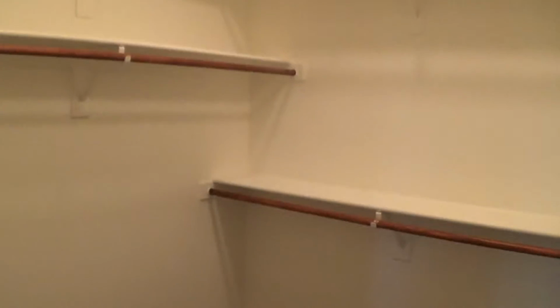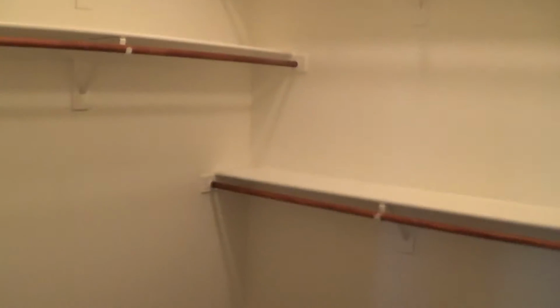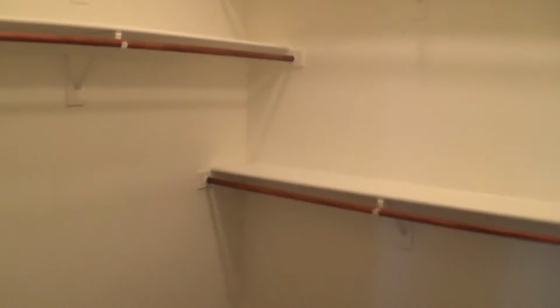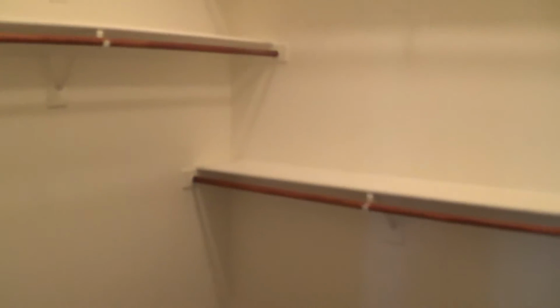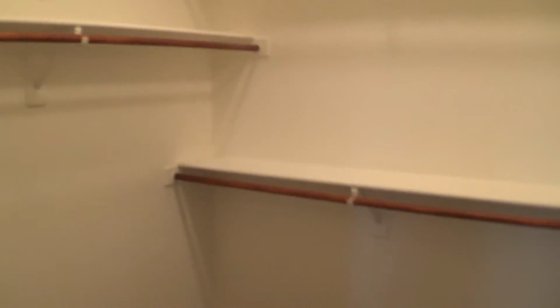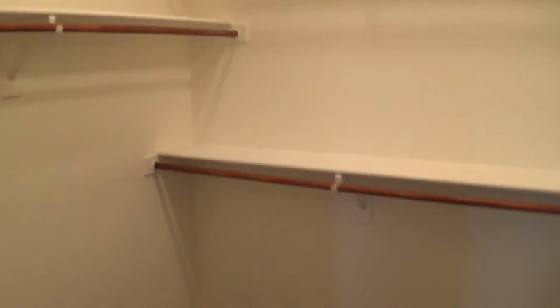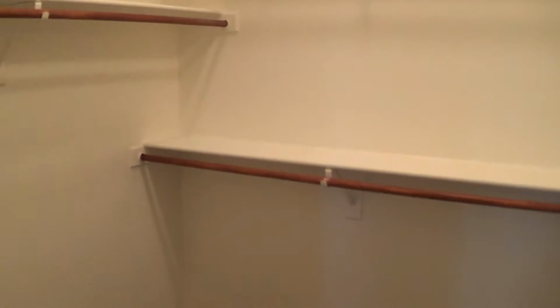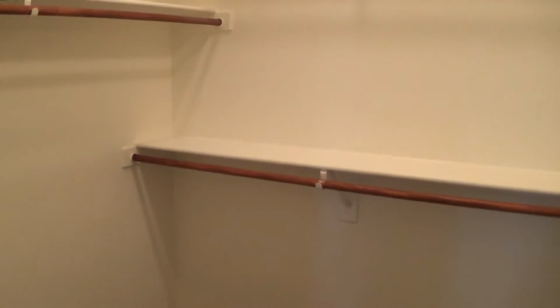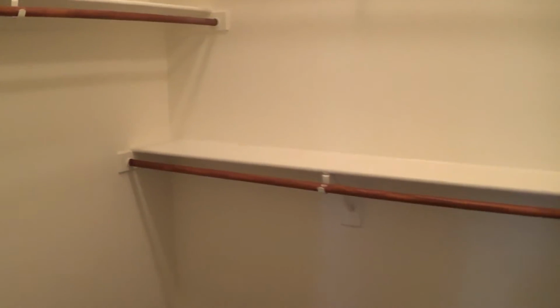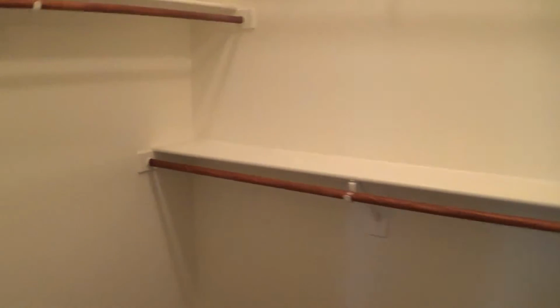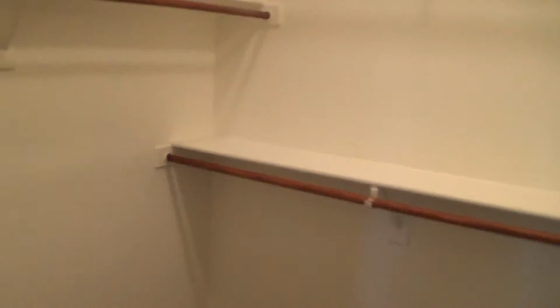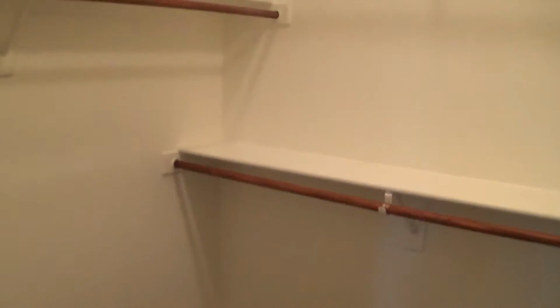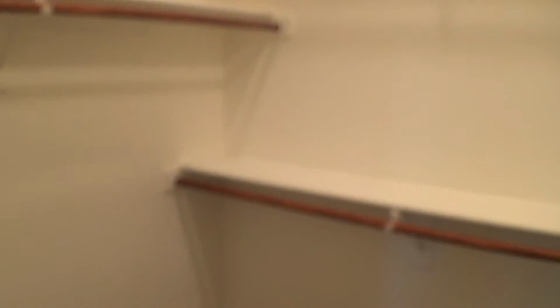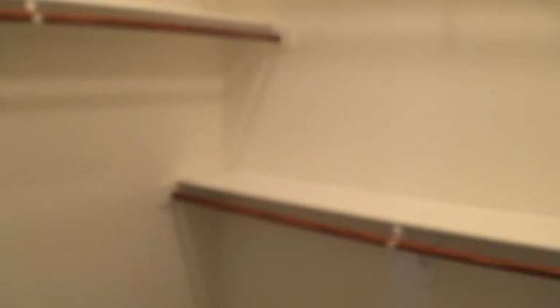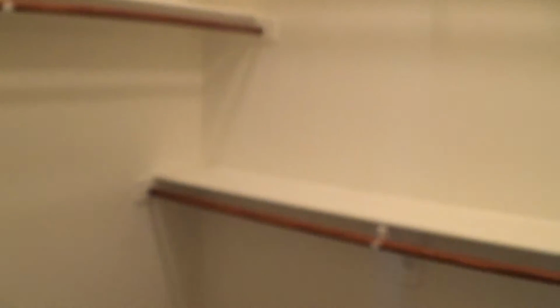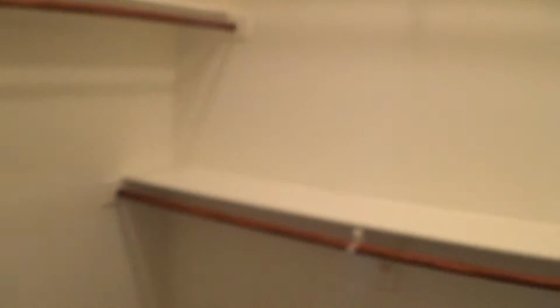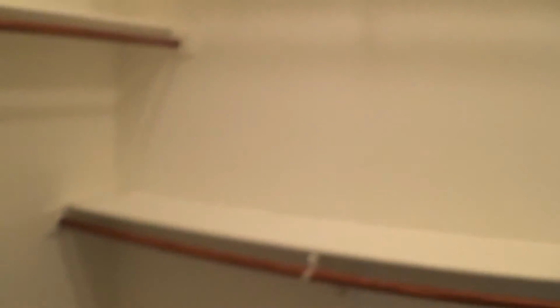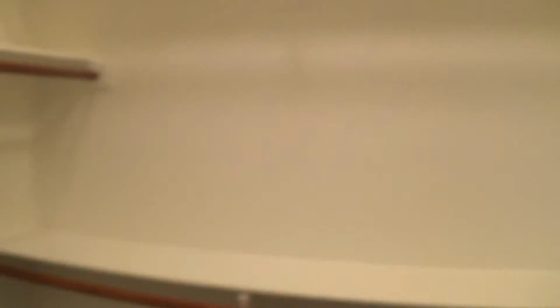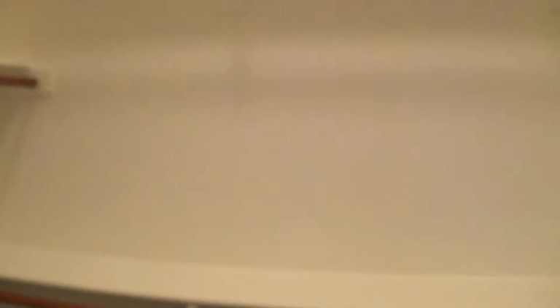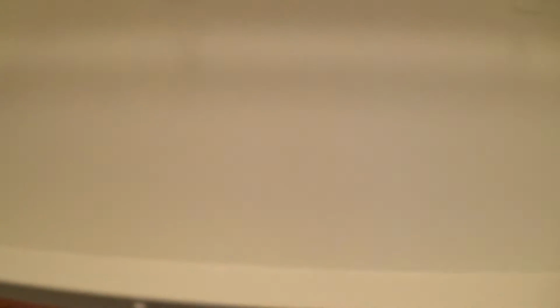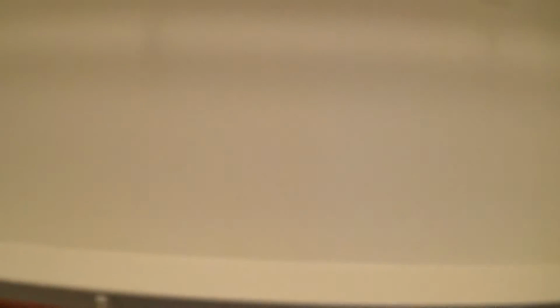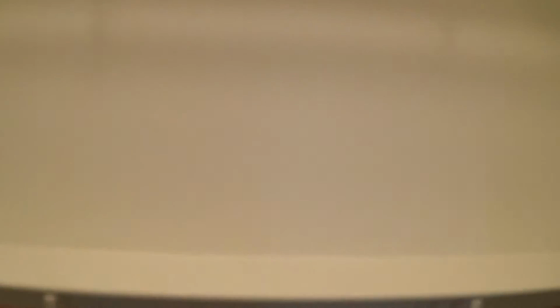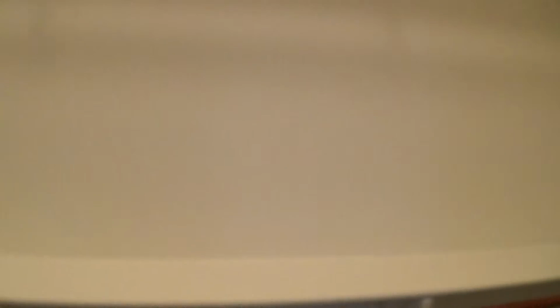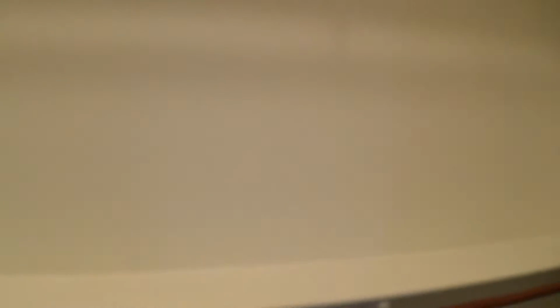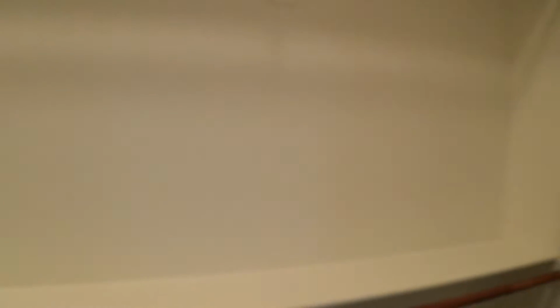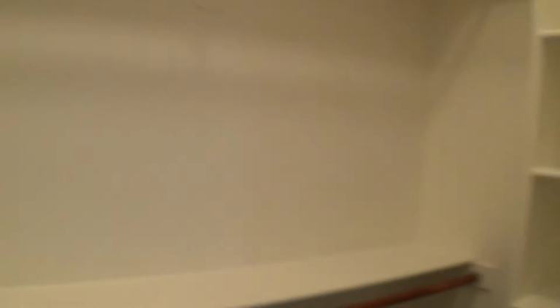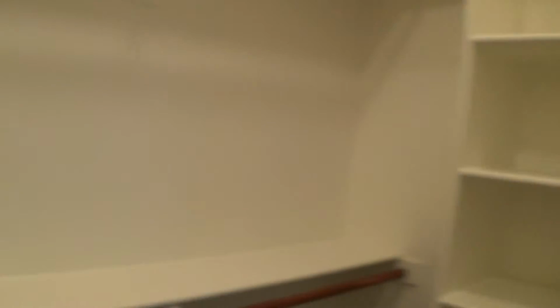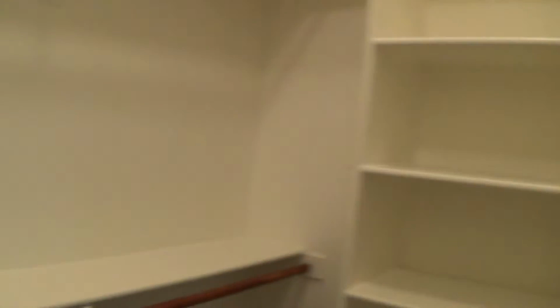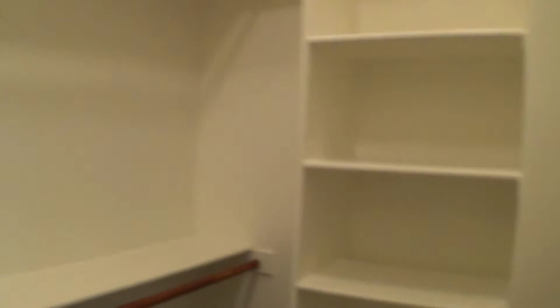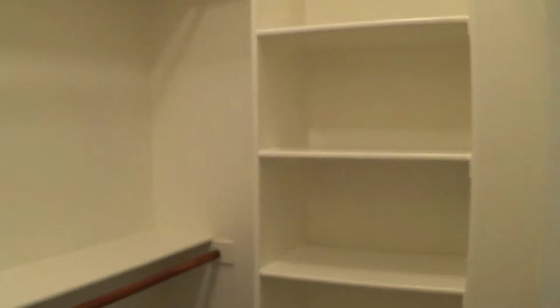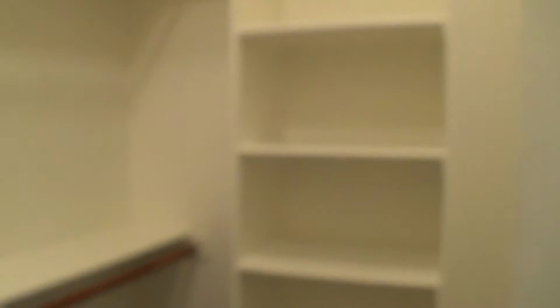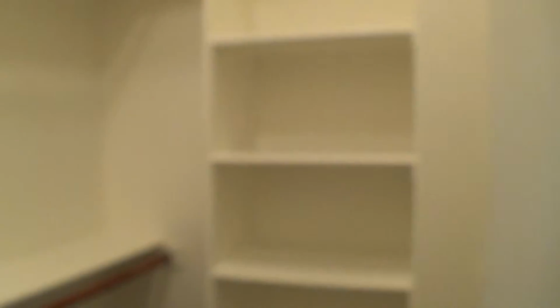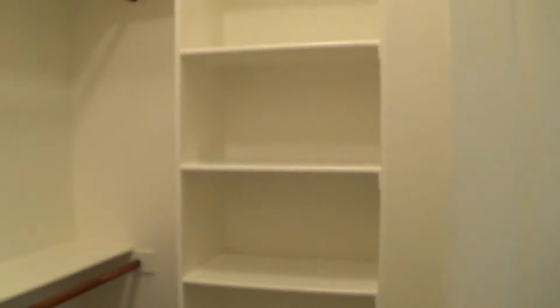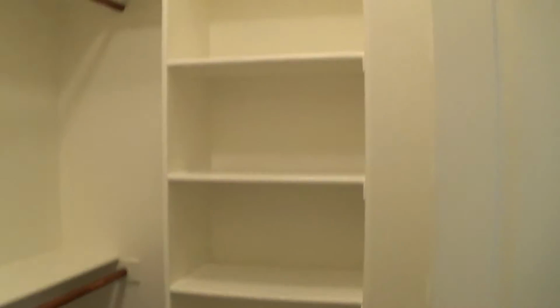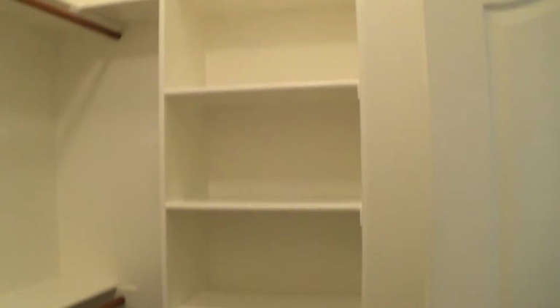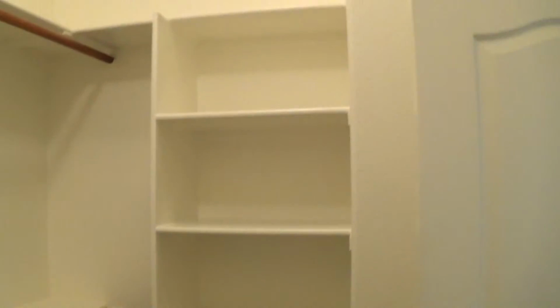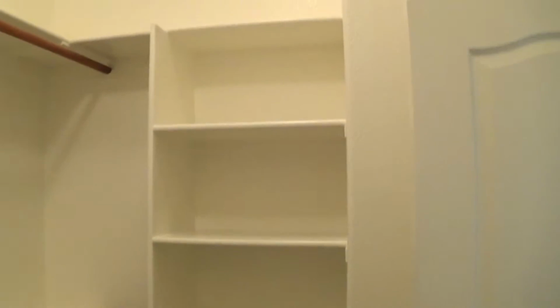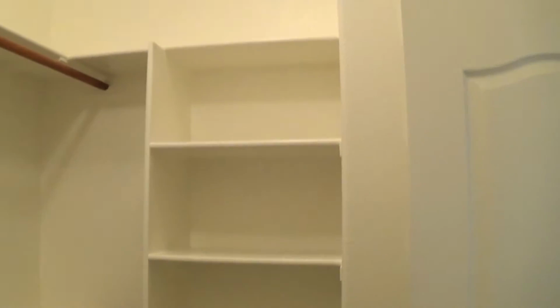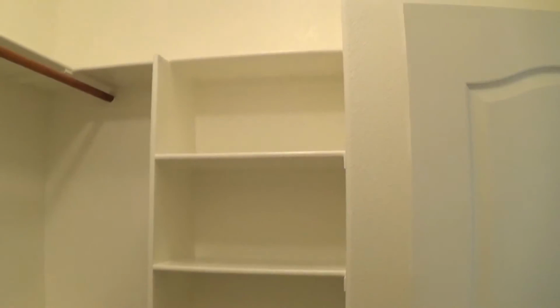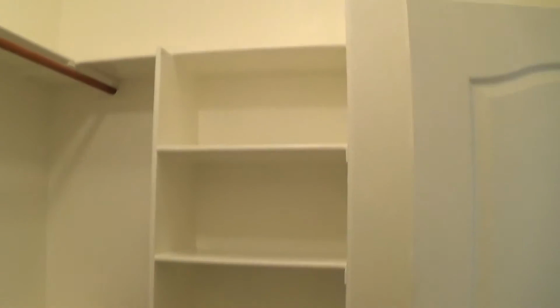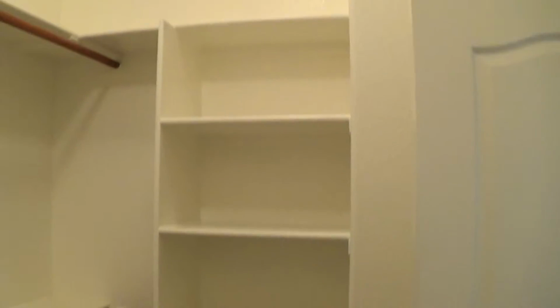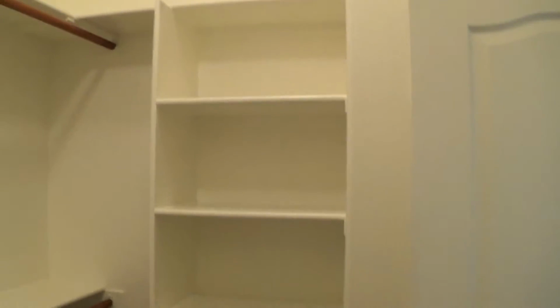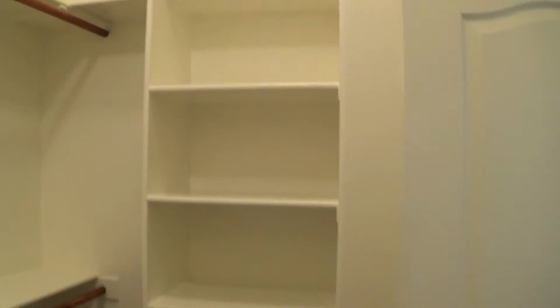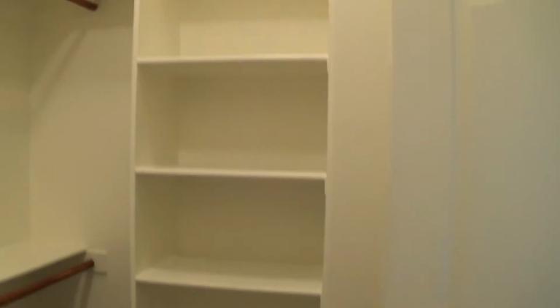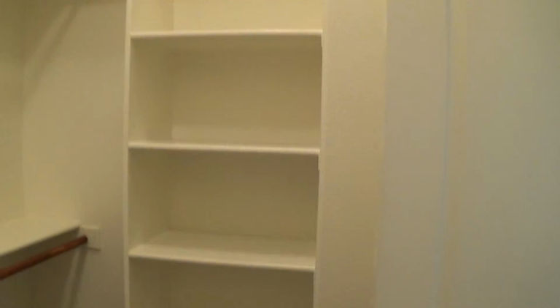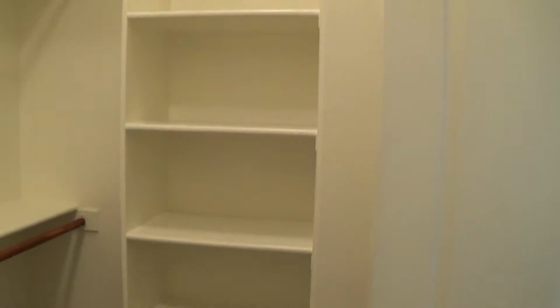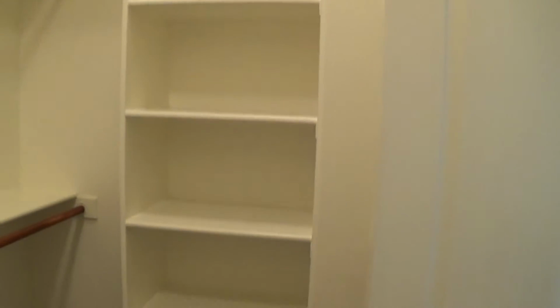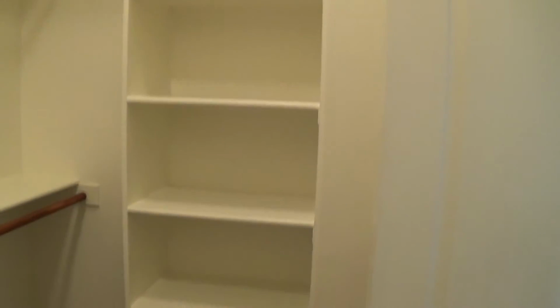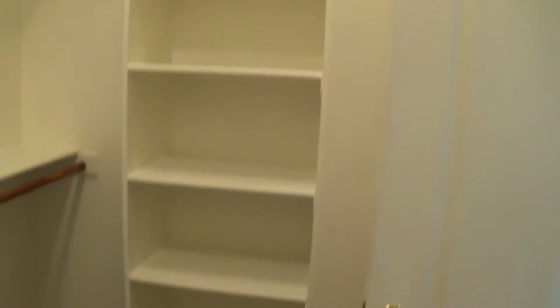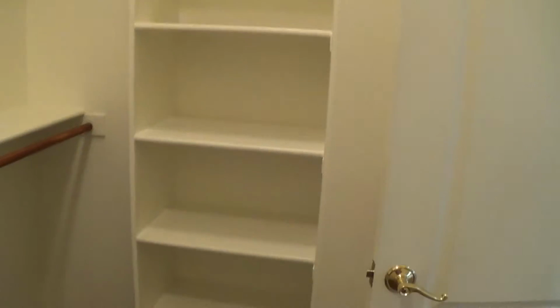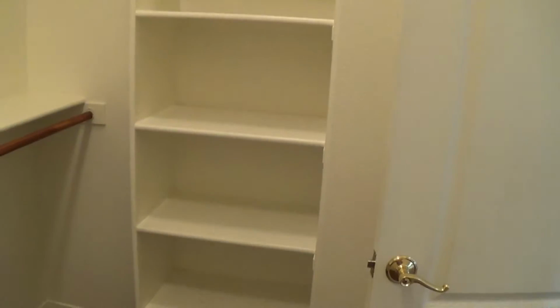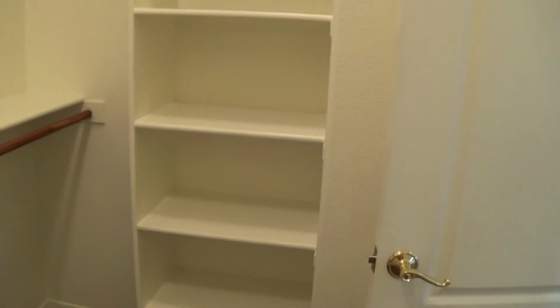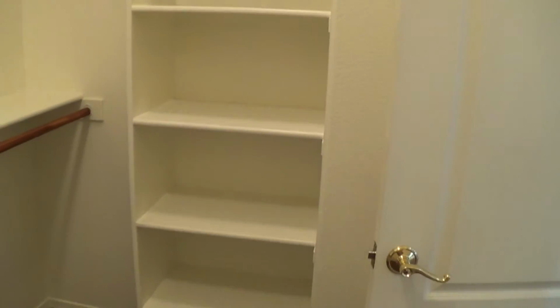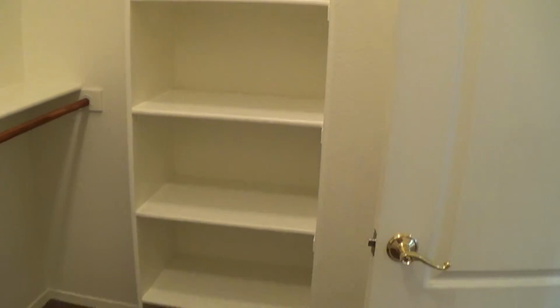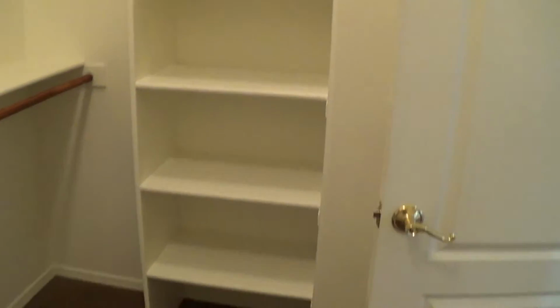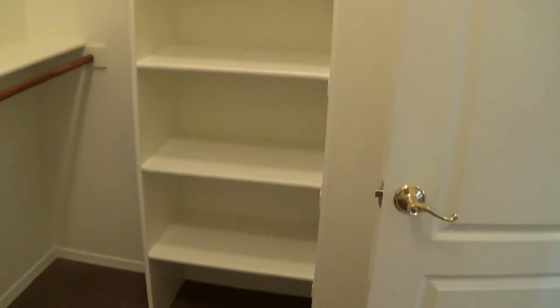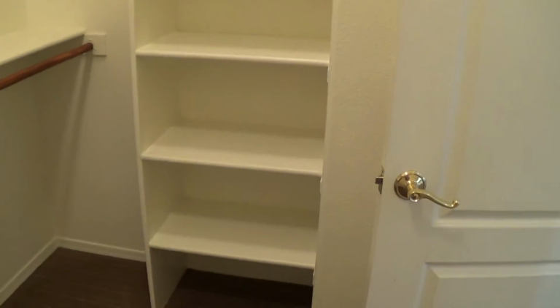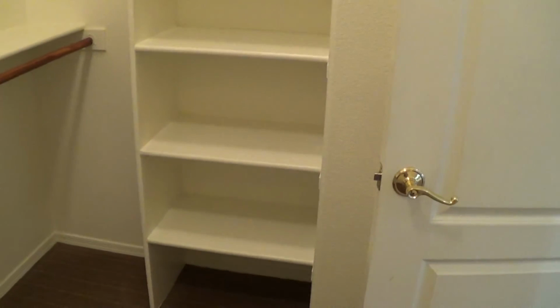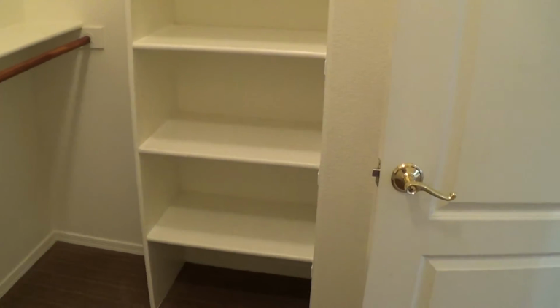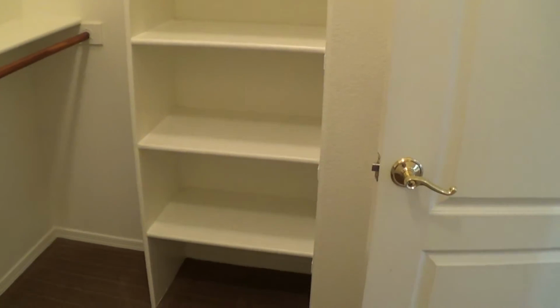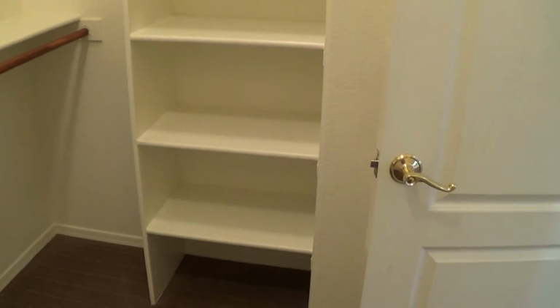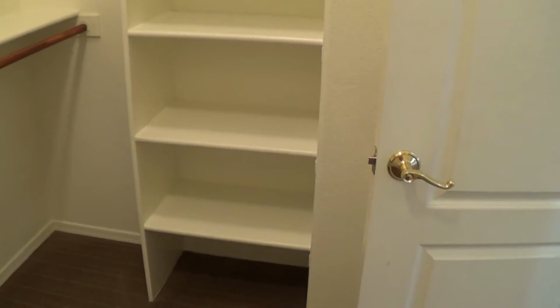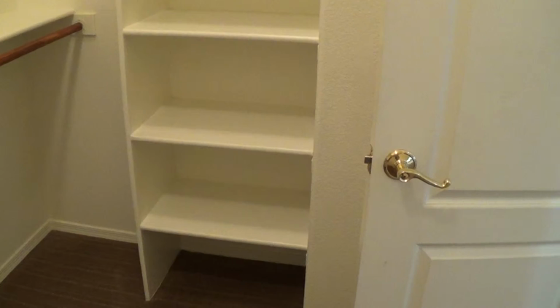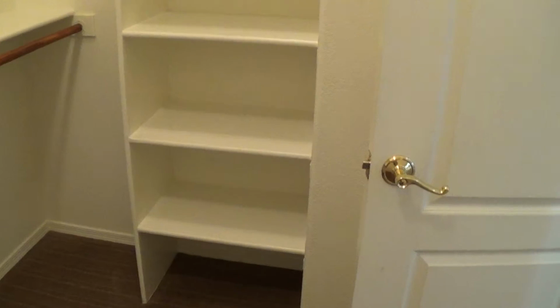And then a really nice walk-in closet — plenty of storage. They have, which is nice, these built-in shelves. You can put shoes, sweaters, whatever you like on there.